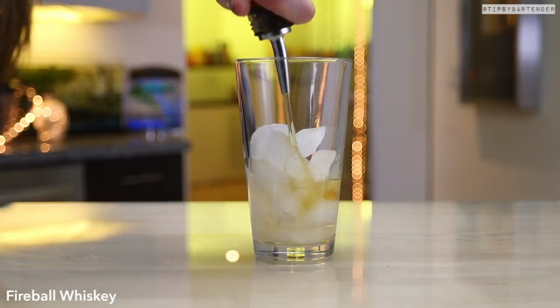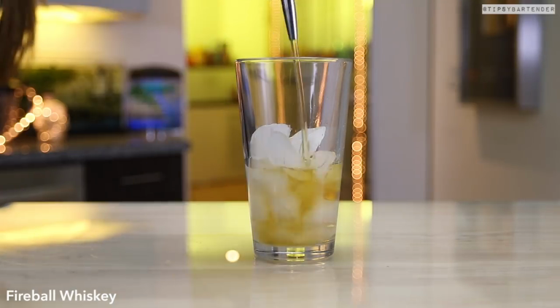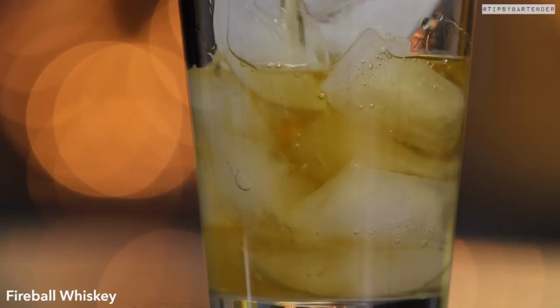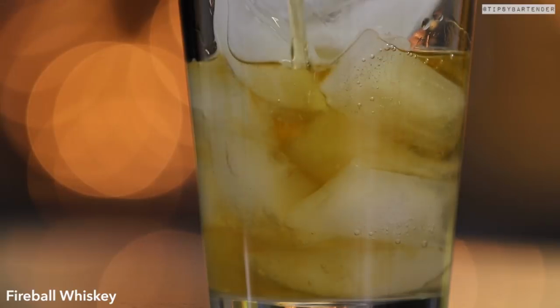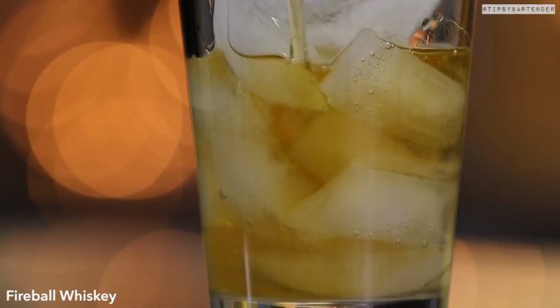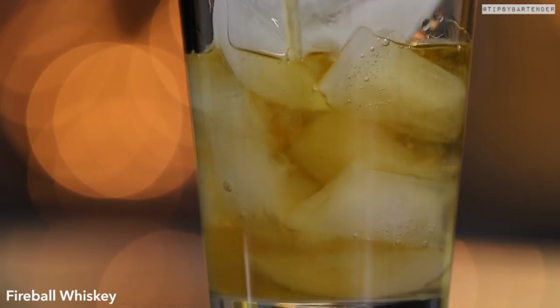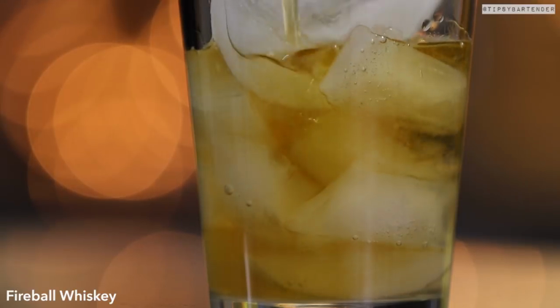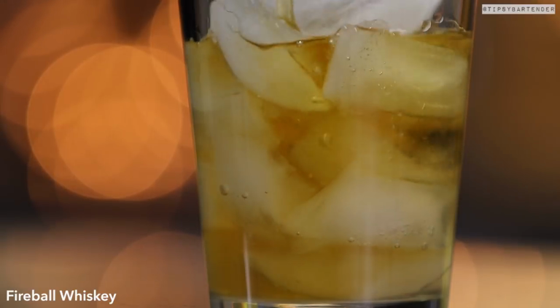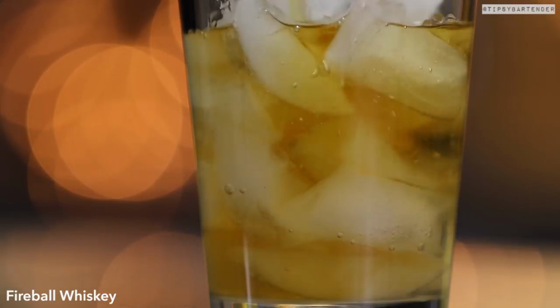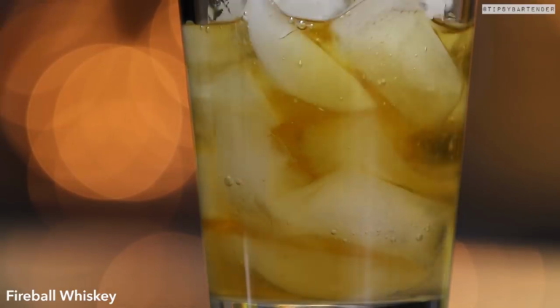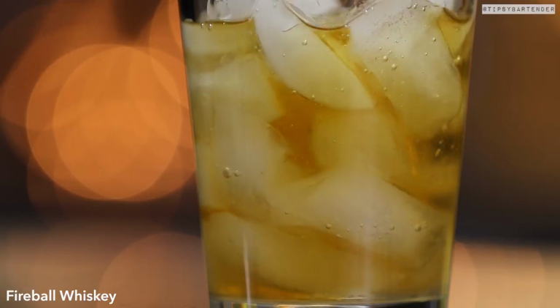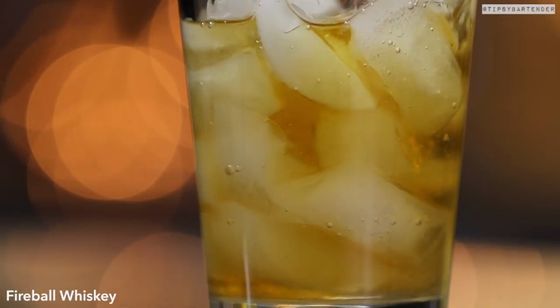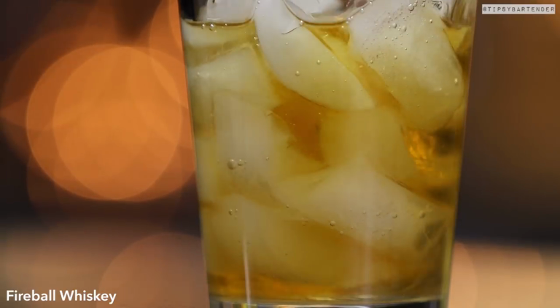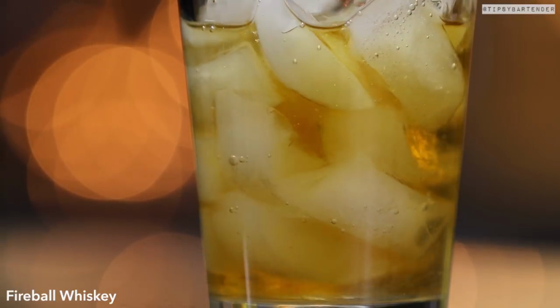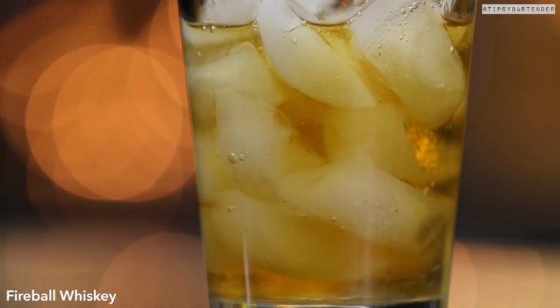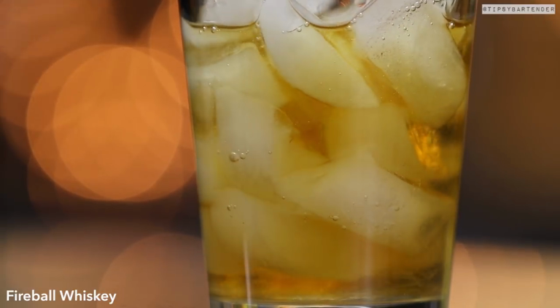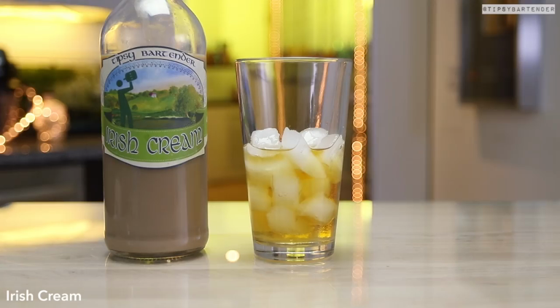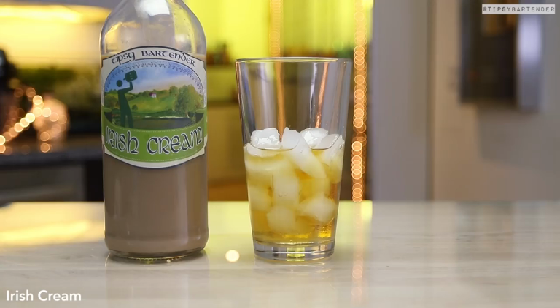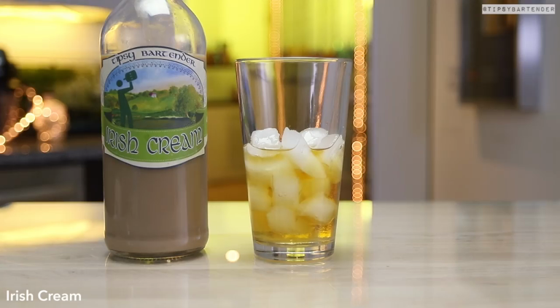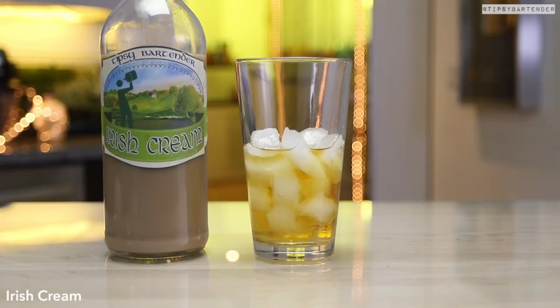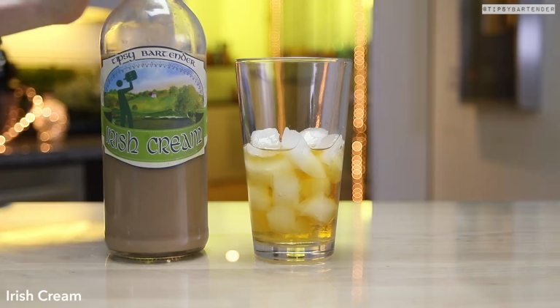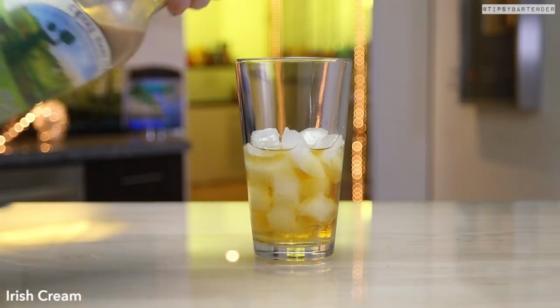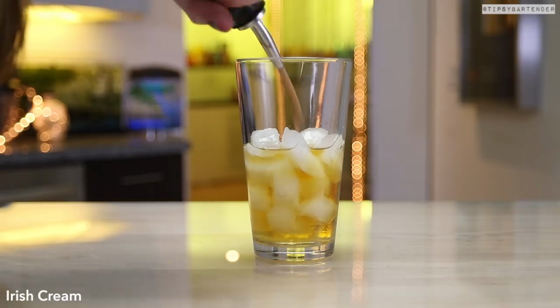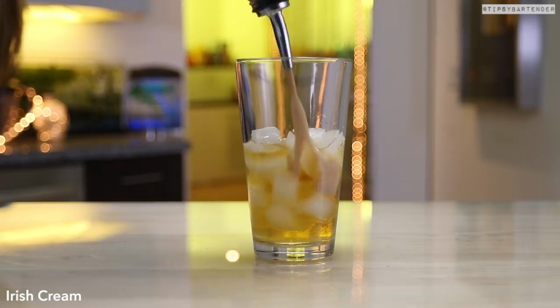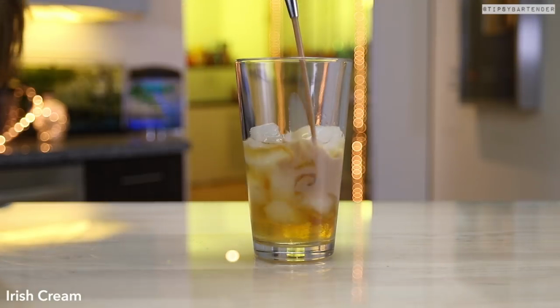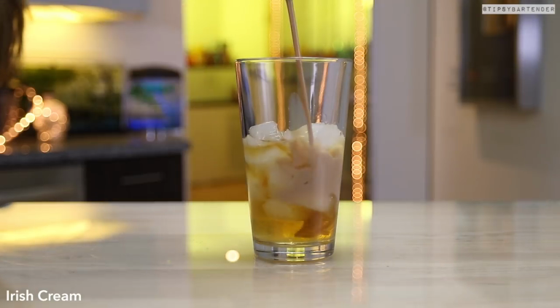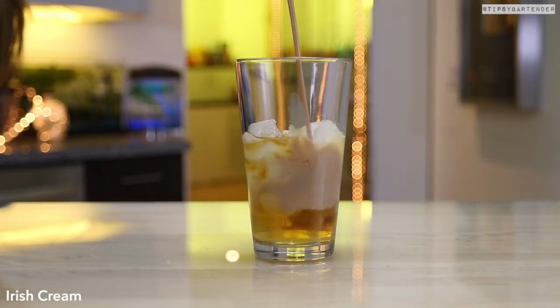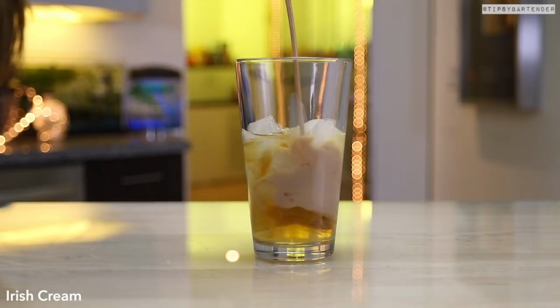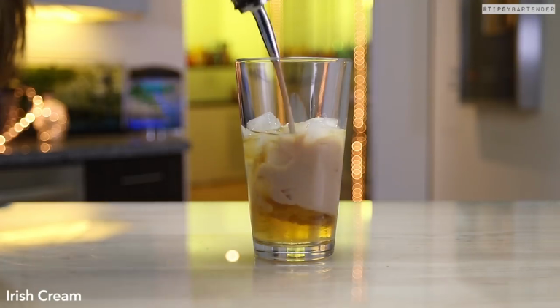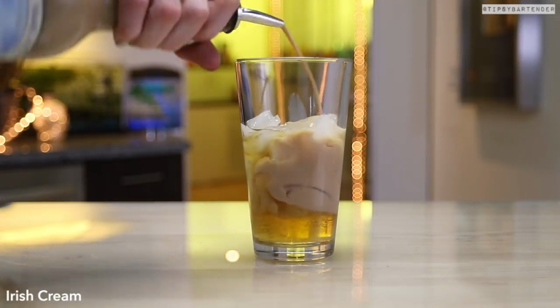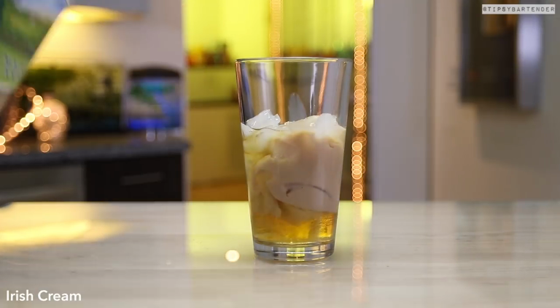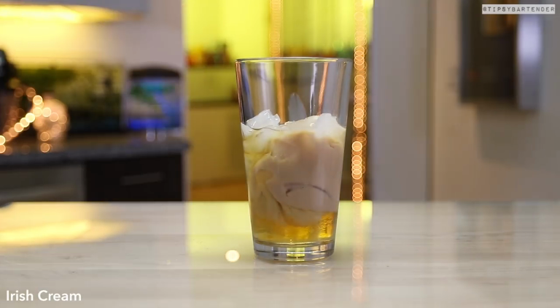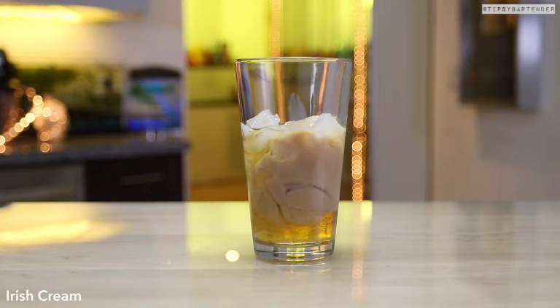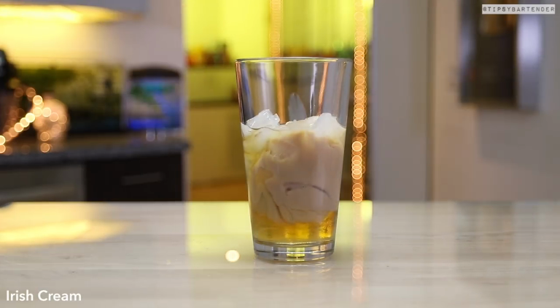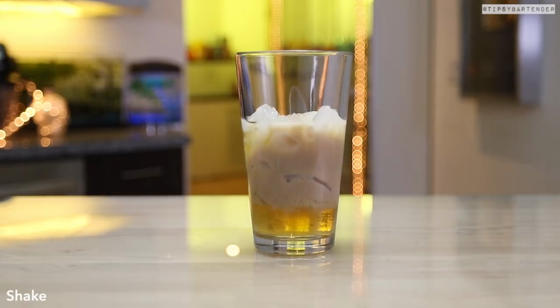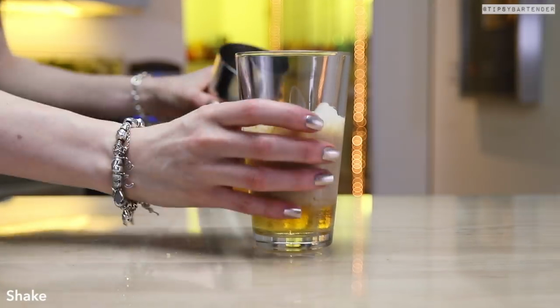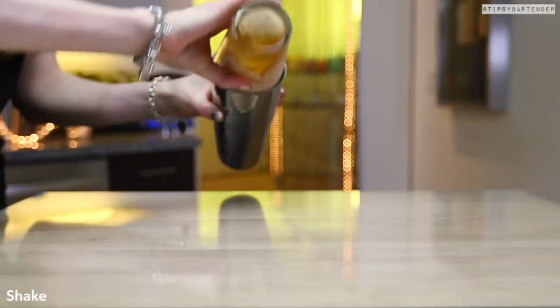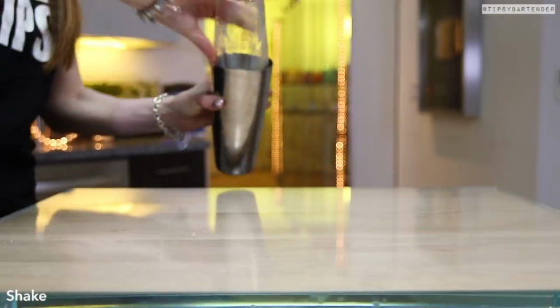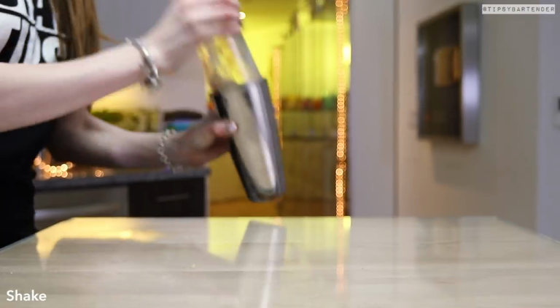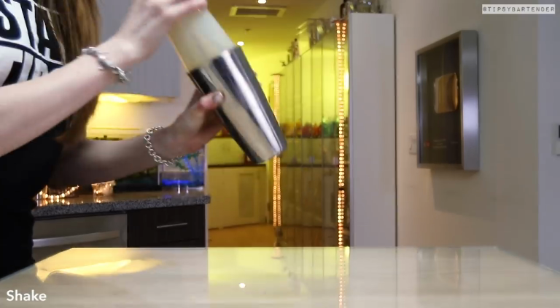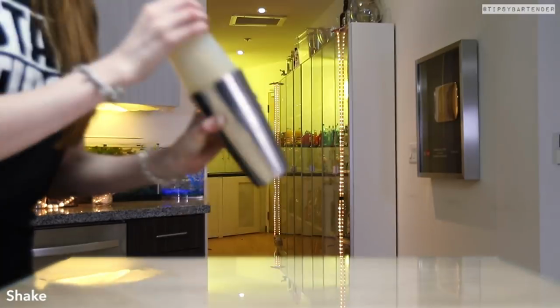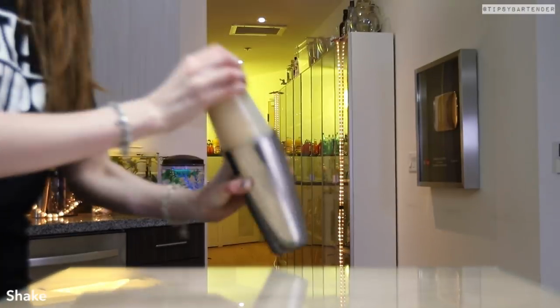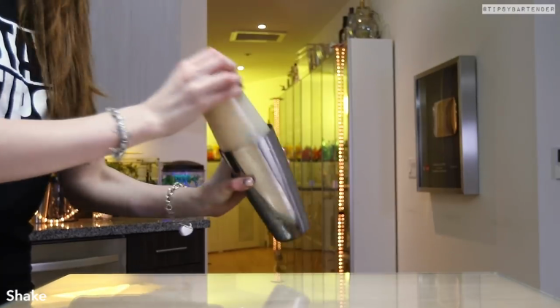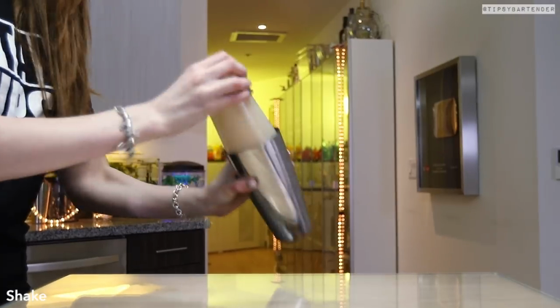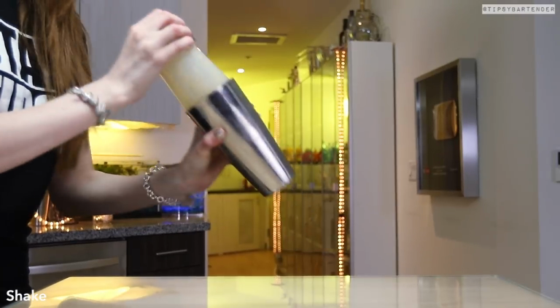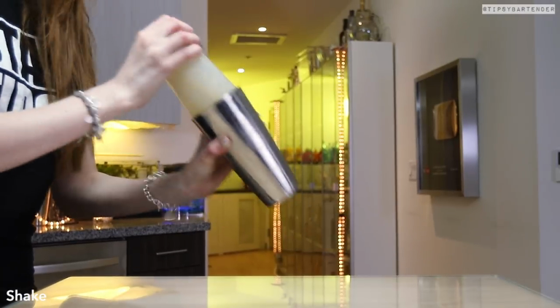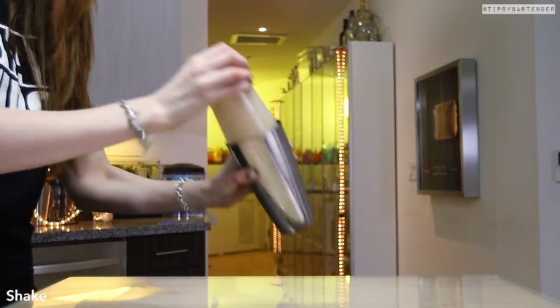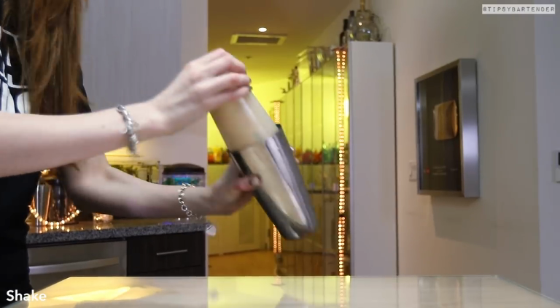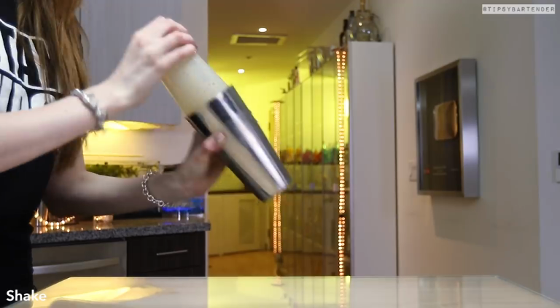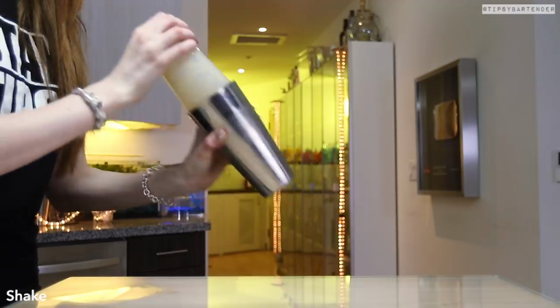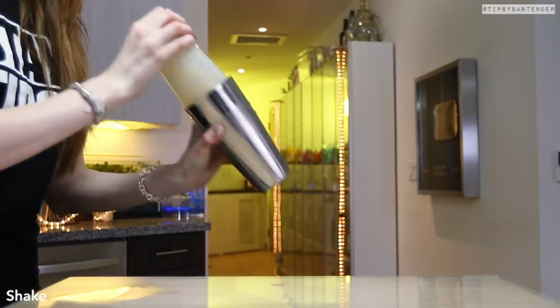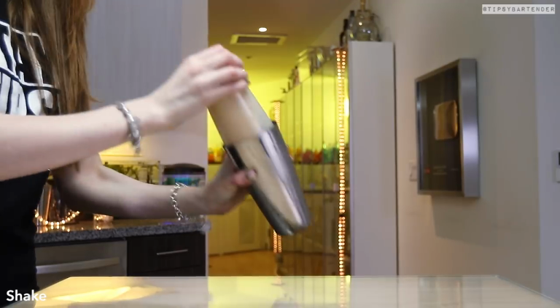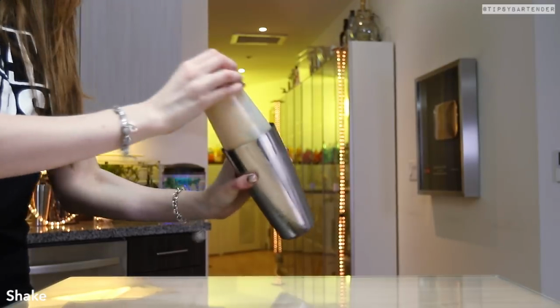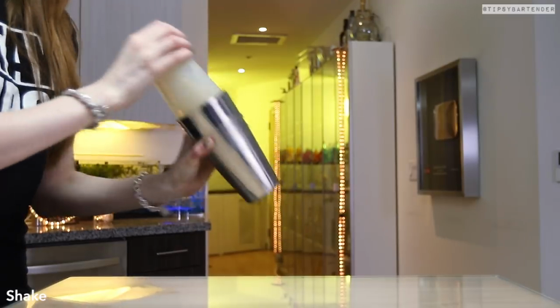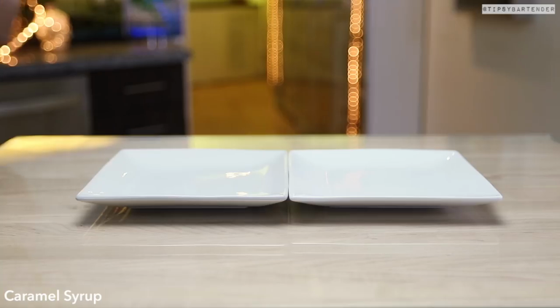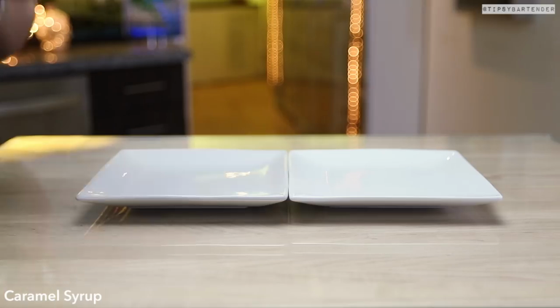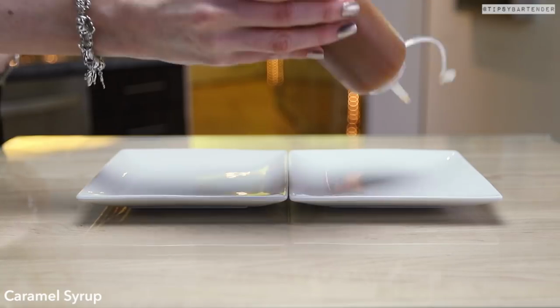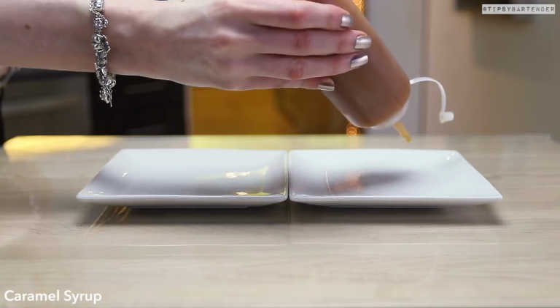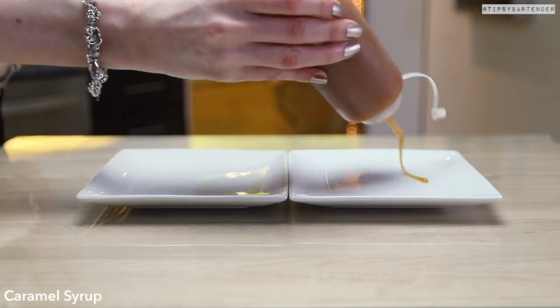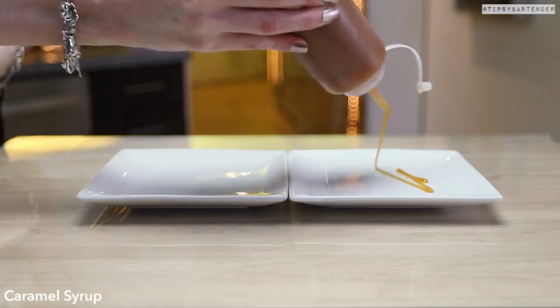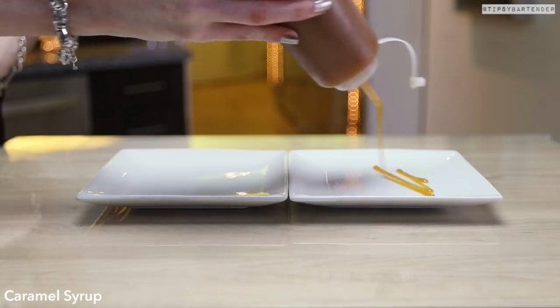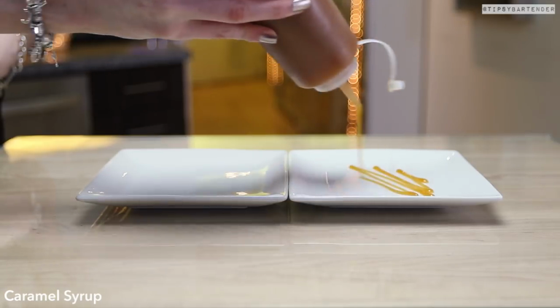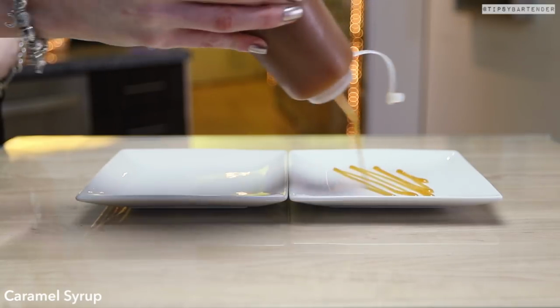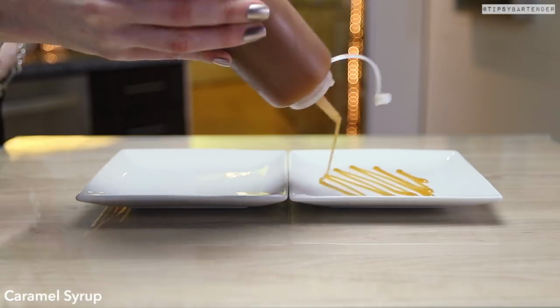Butterscotch schnapps, come behind with some cinnamon, whiskey — beautiful. Irish cream. Shake, shake, shake.